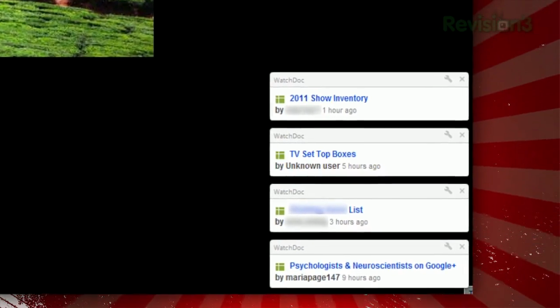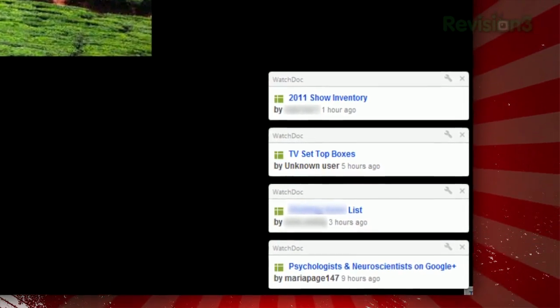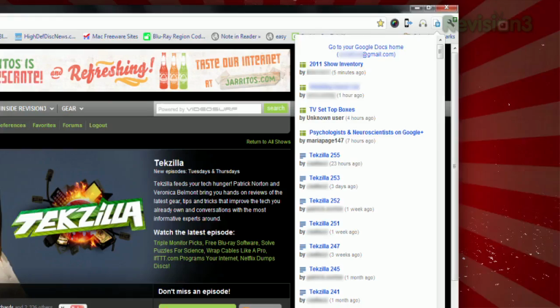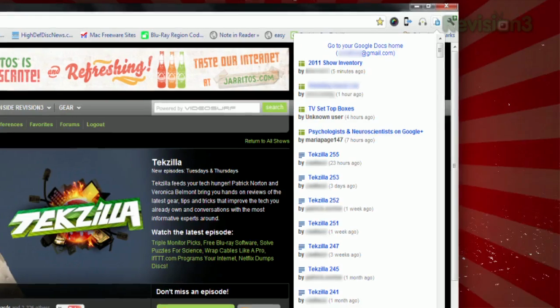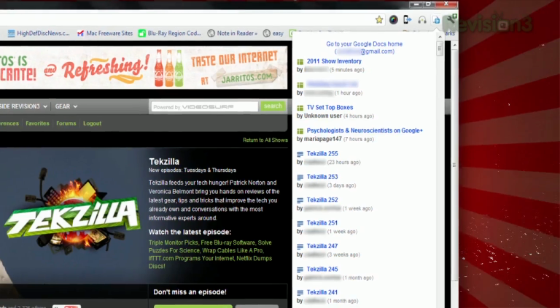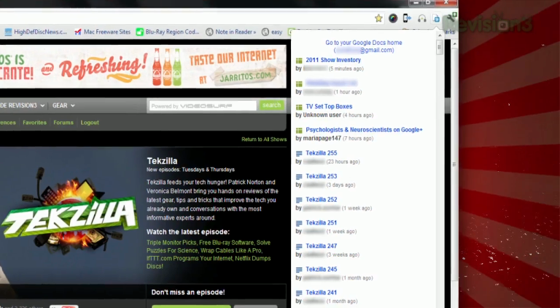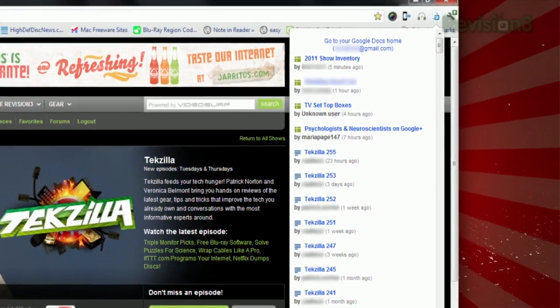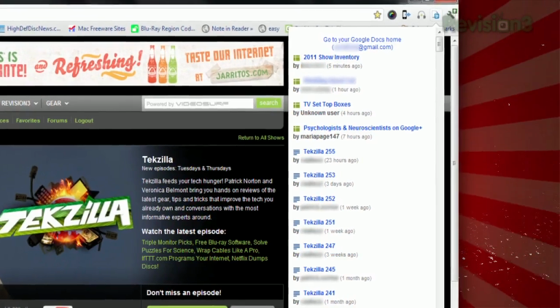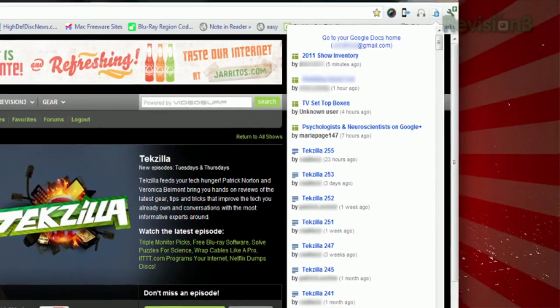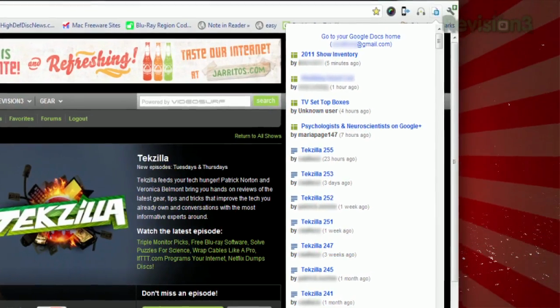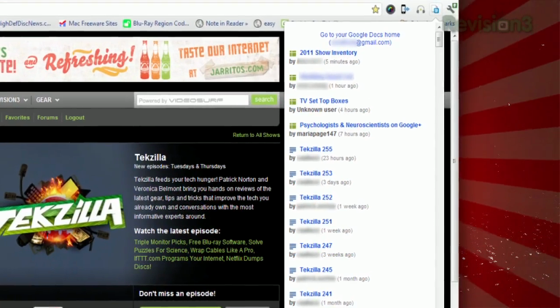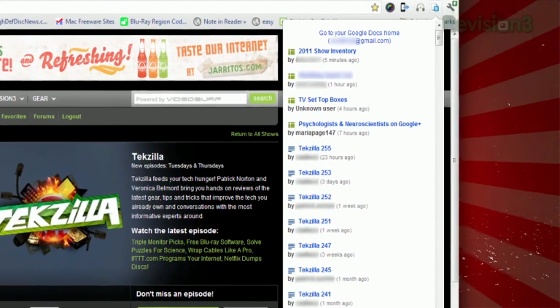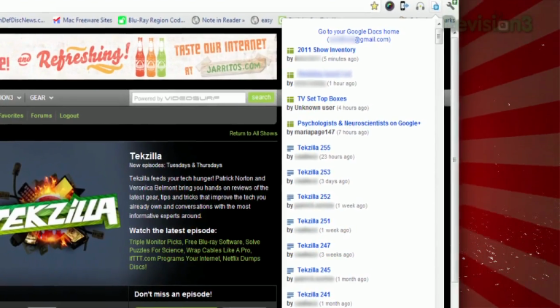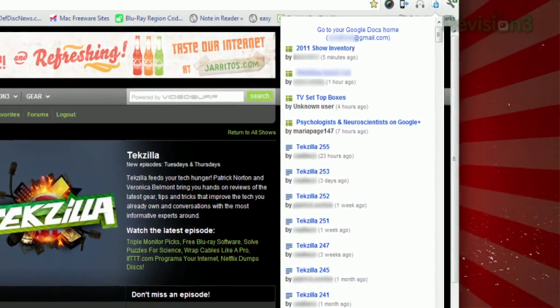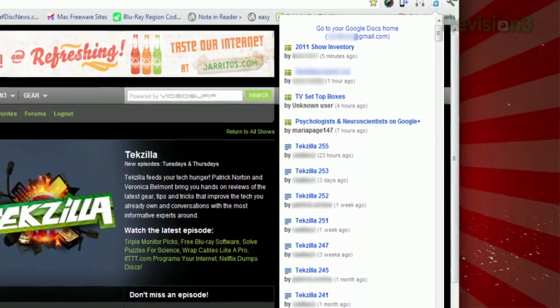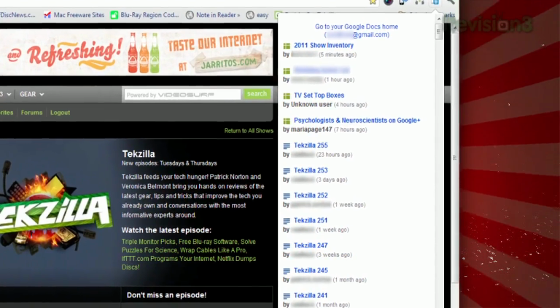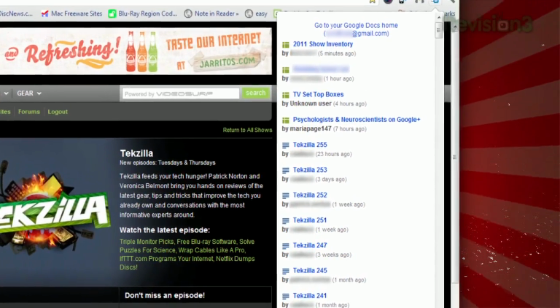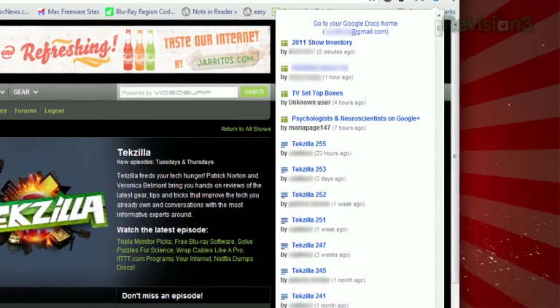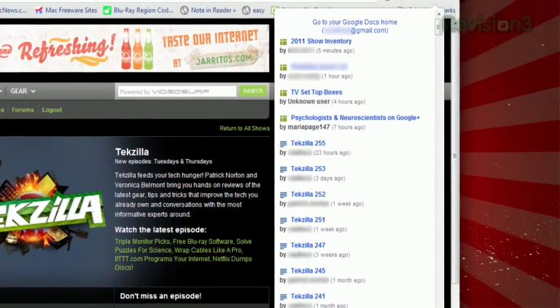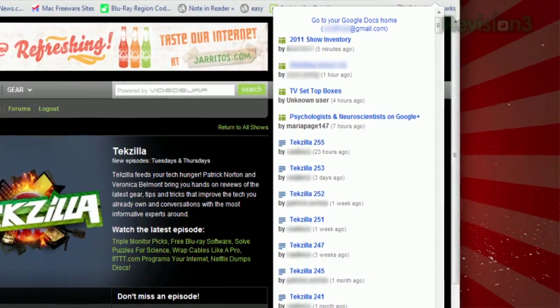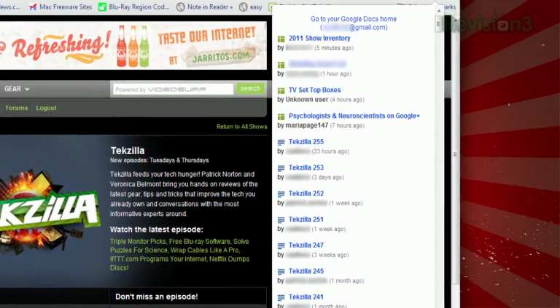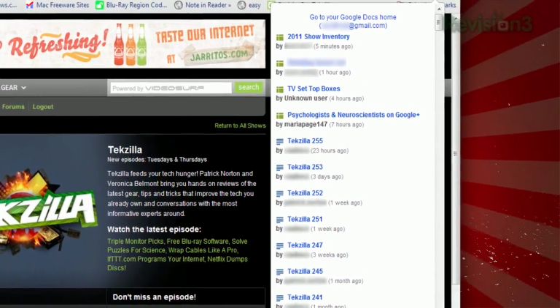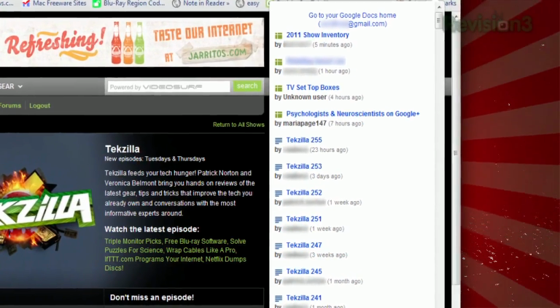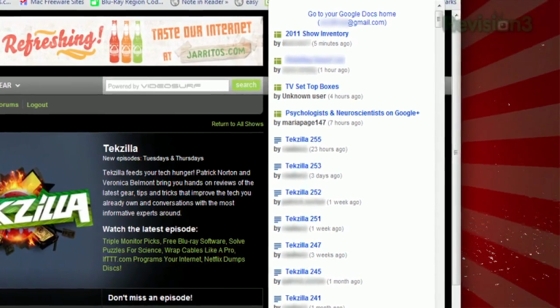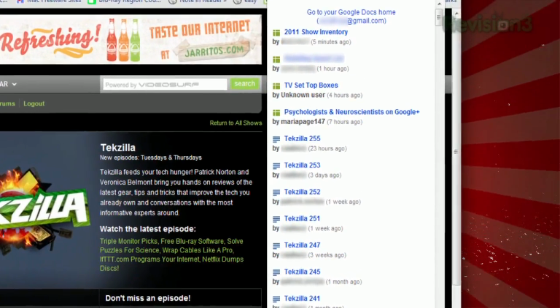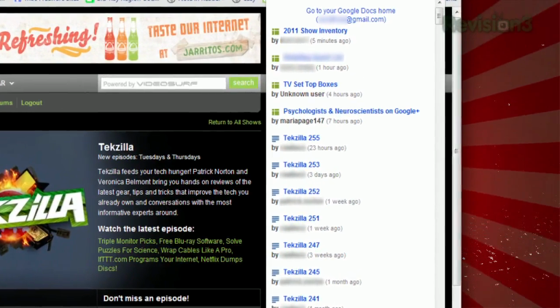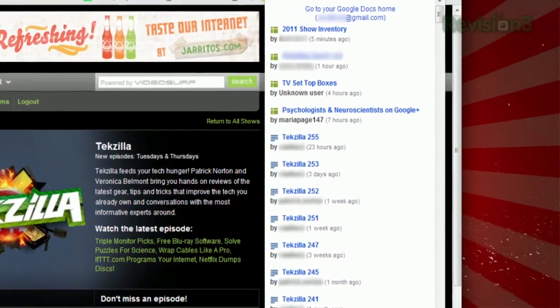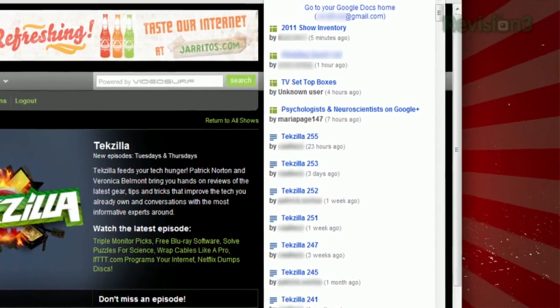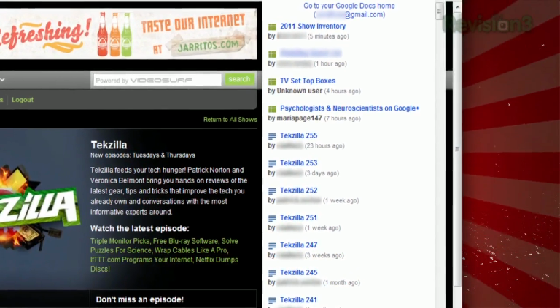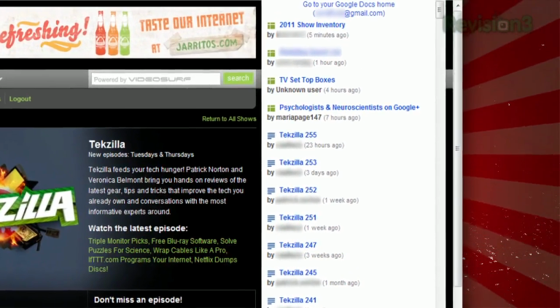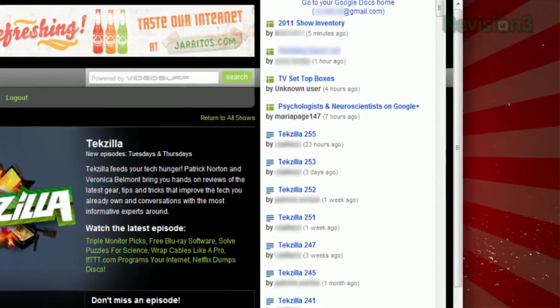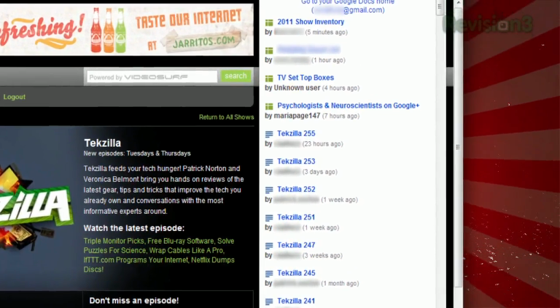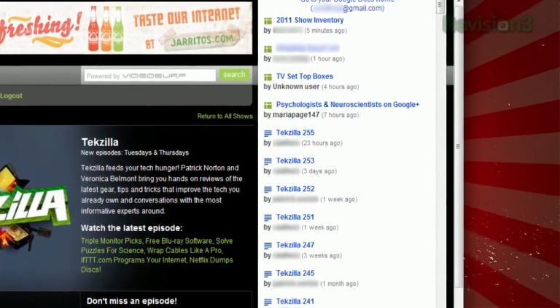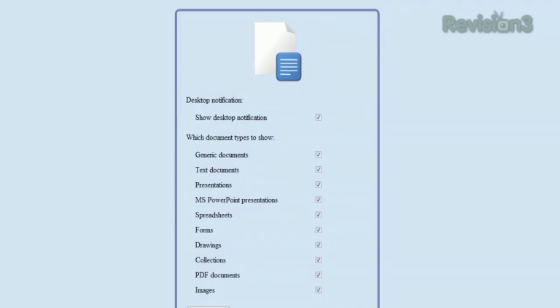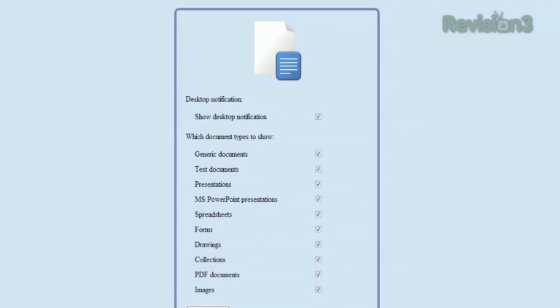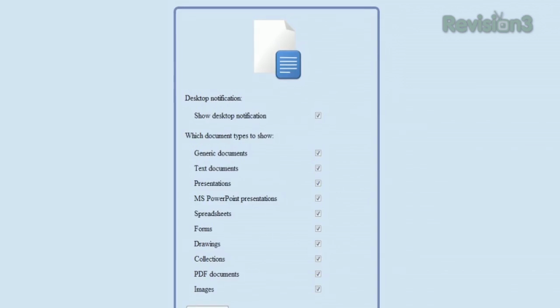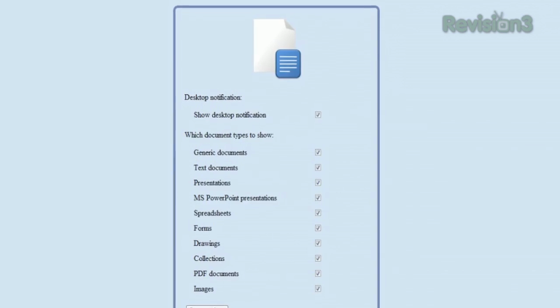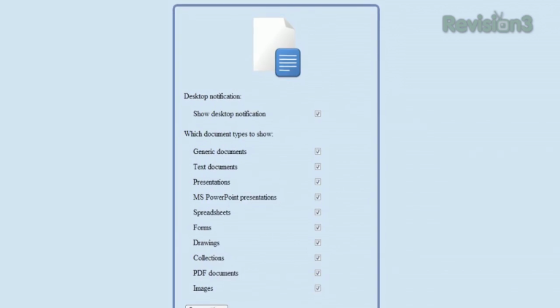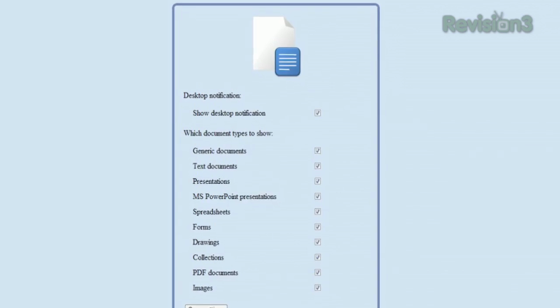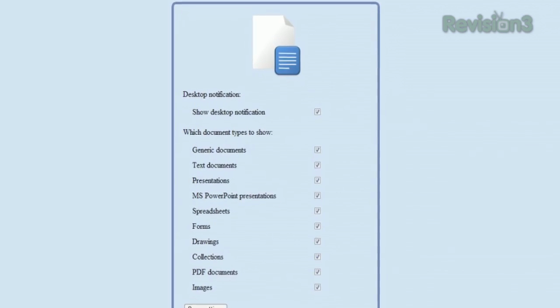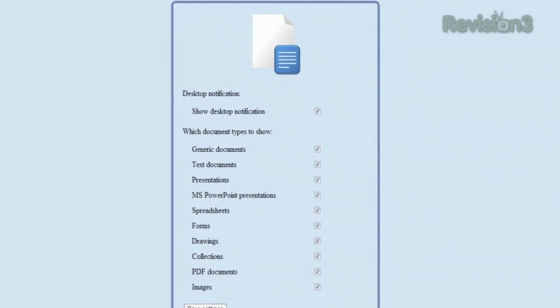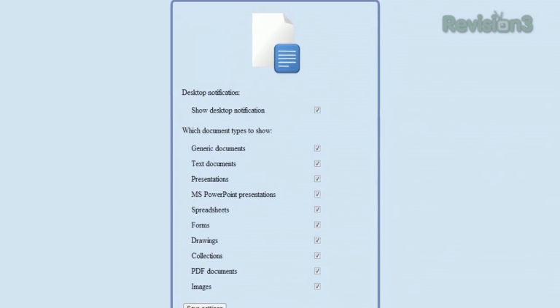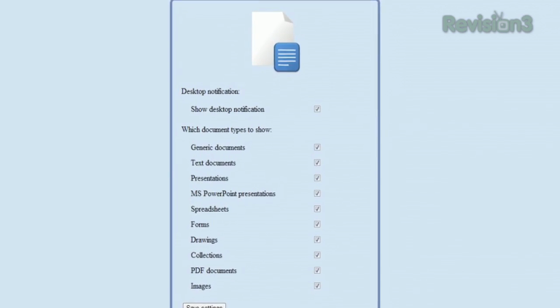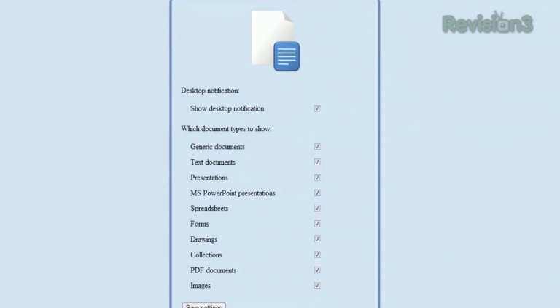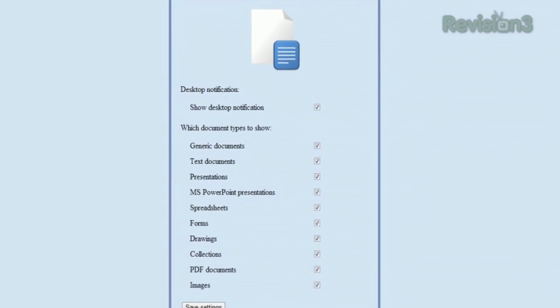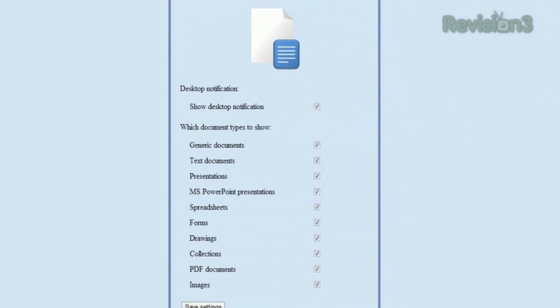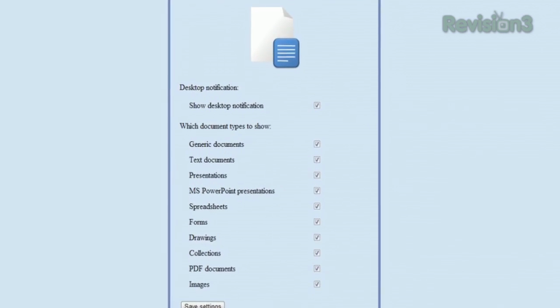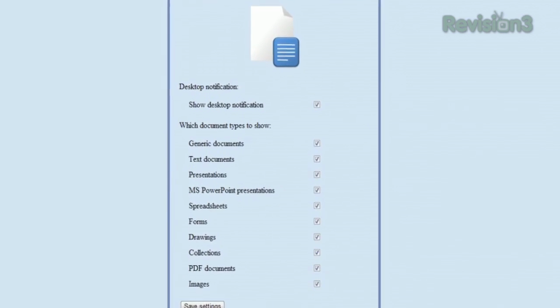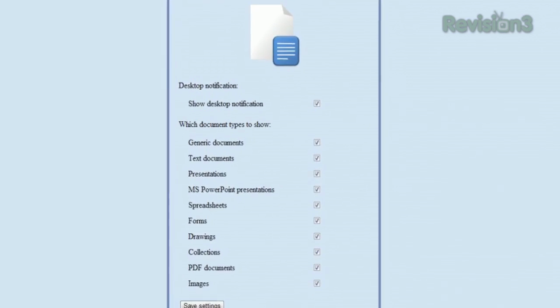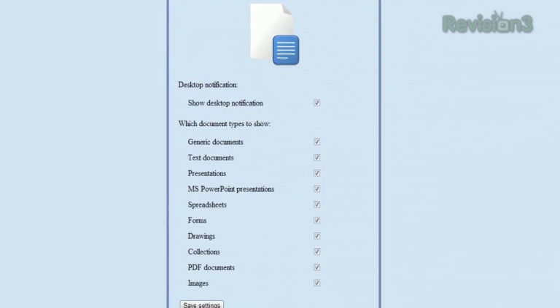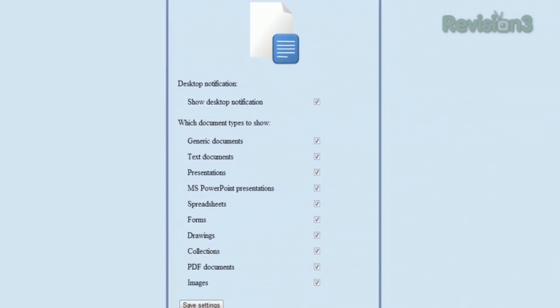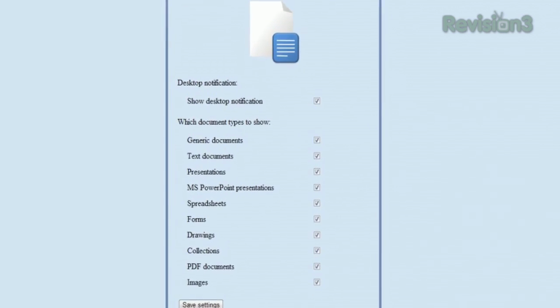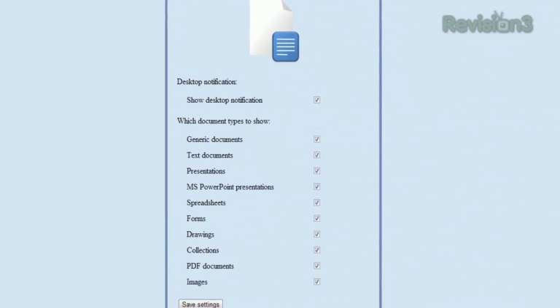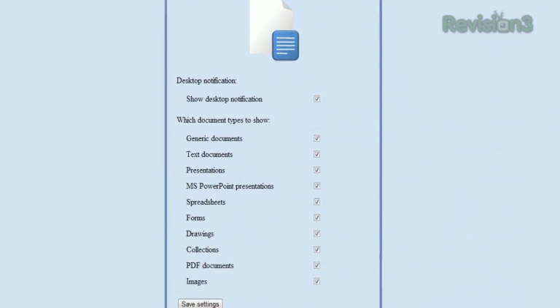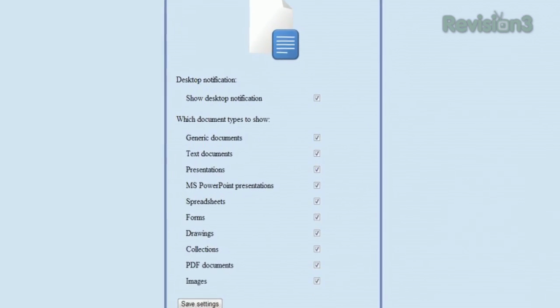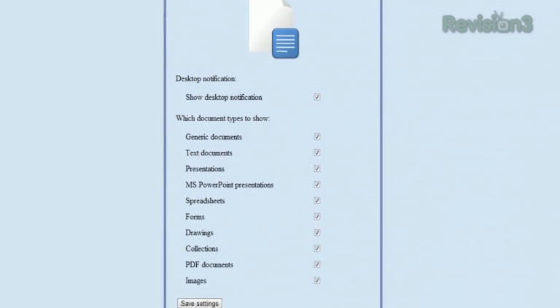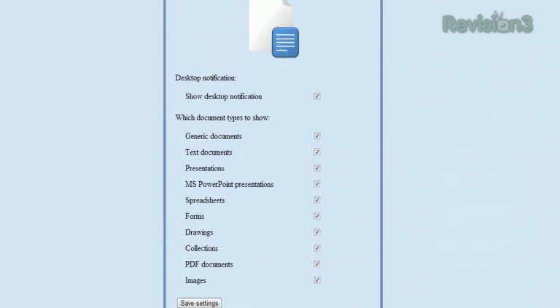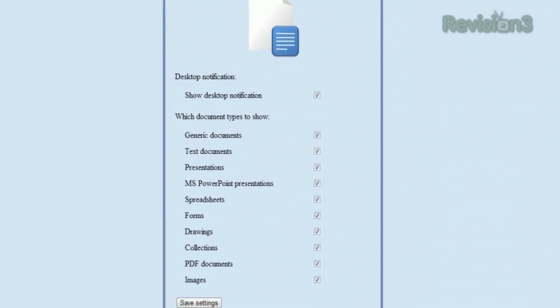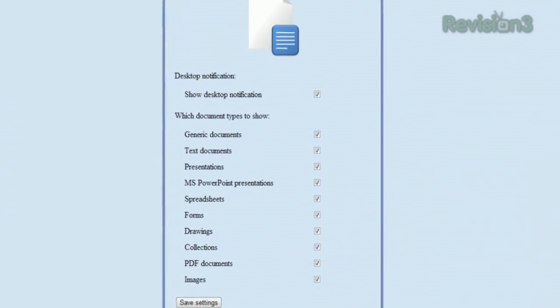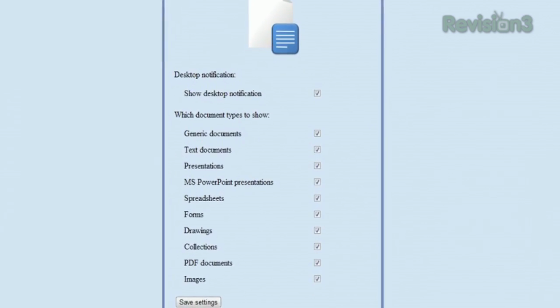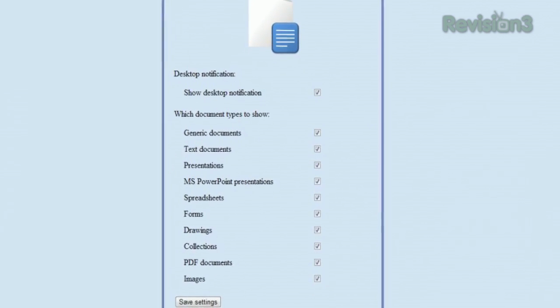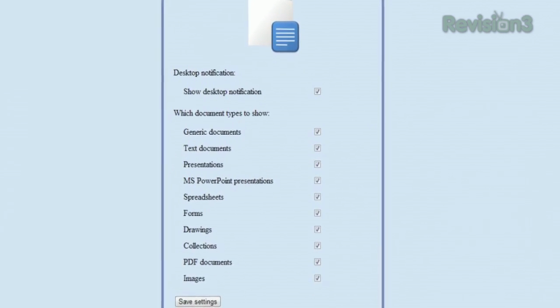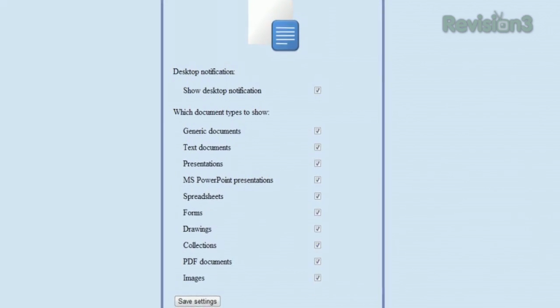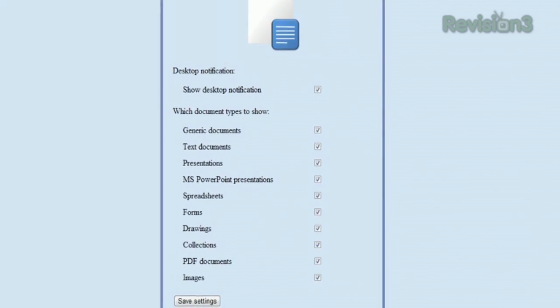Clicking the icon will show the most recent changes, and if you open the options, you can disable those popups and choose which type of documents are monitored.